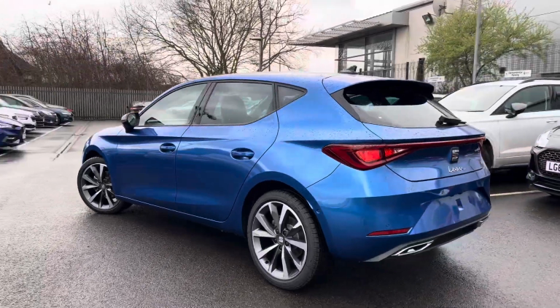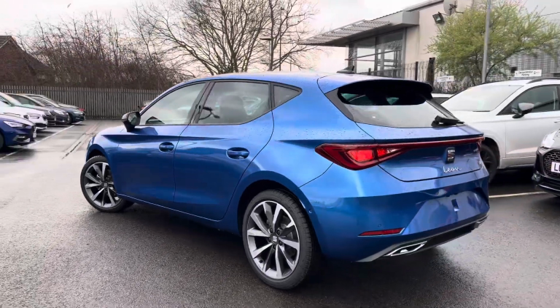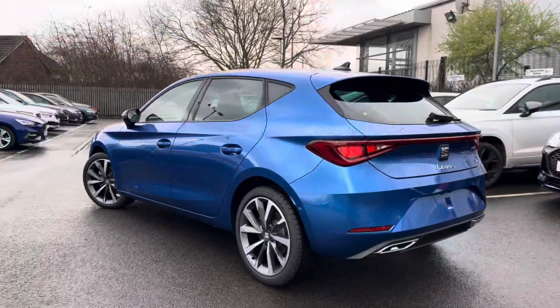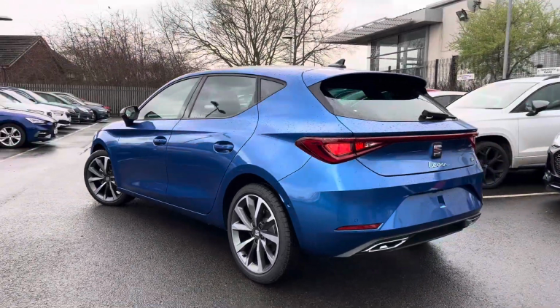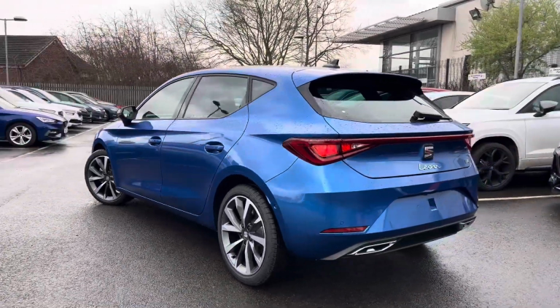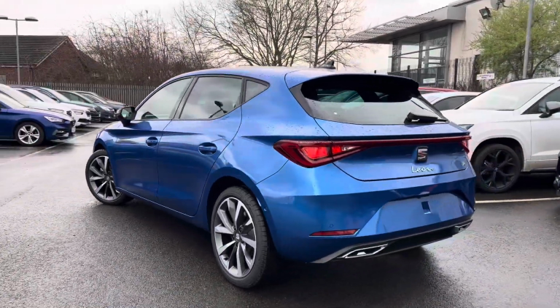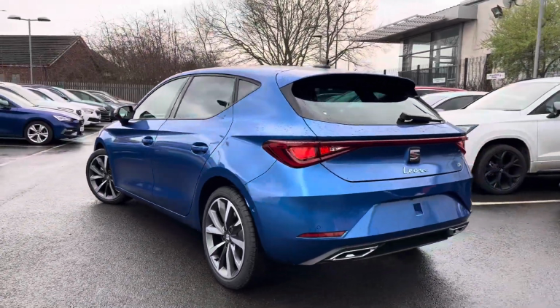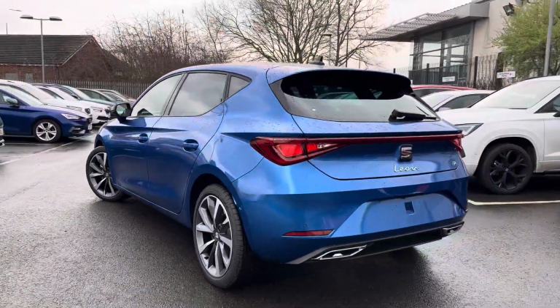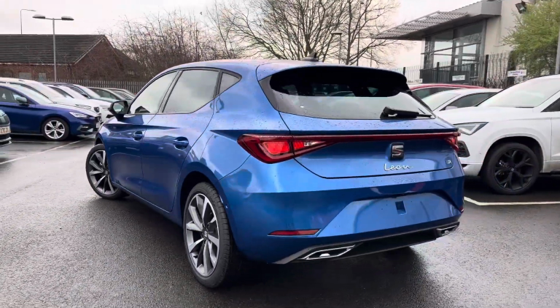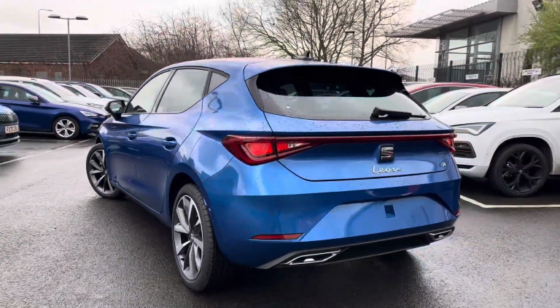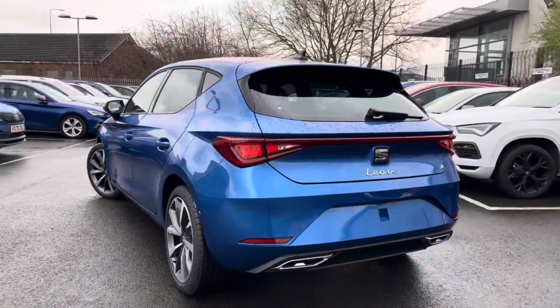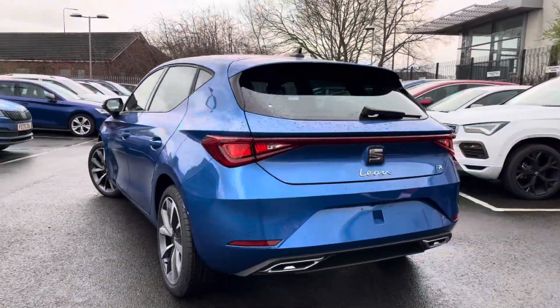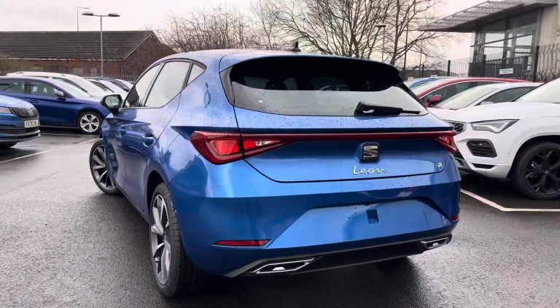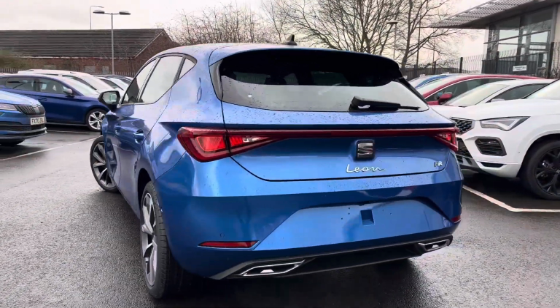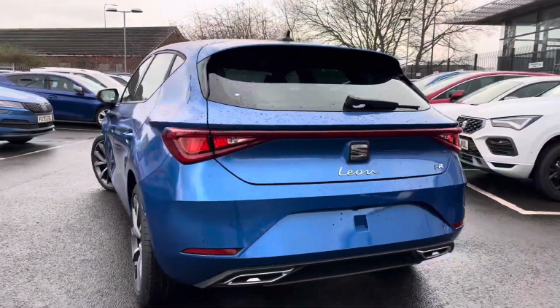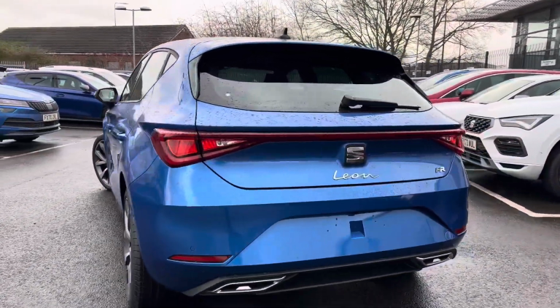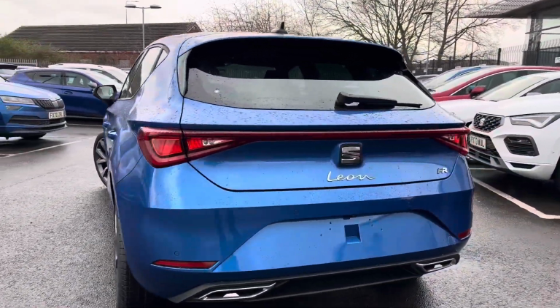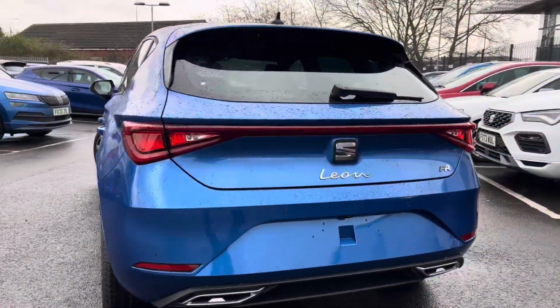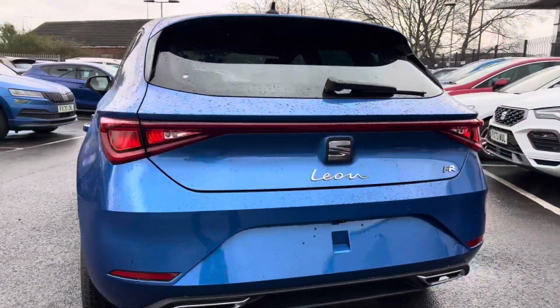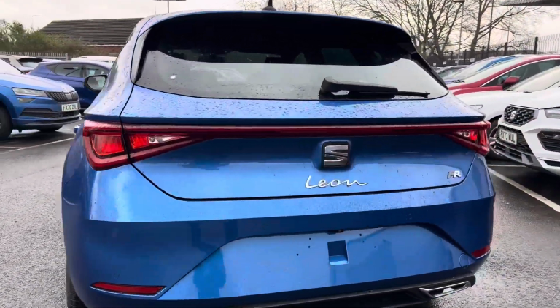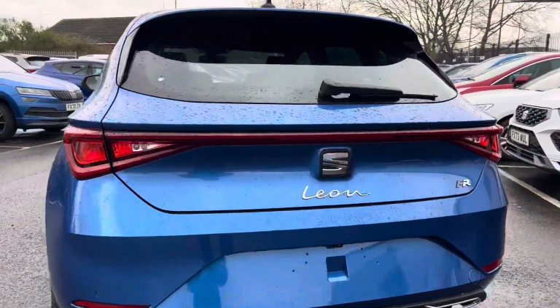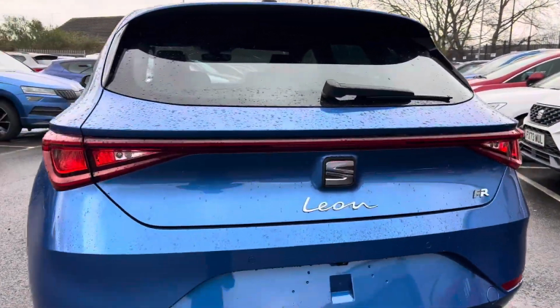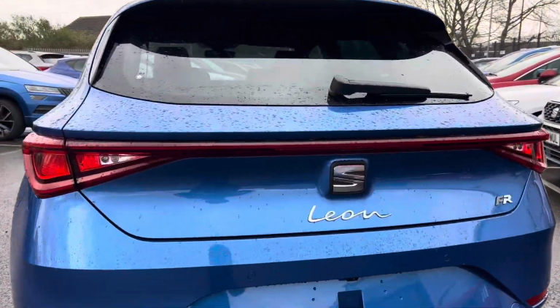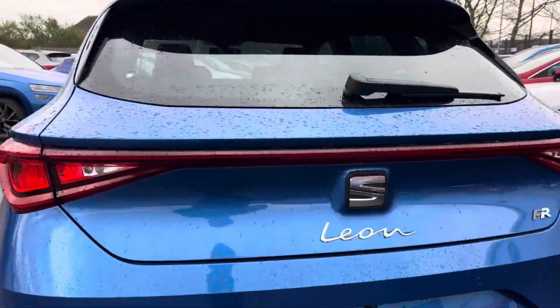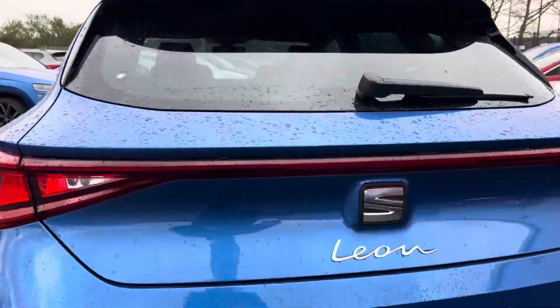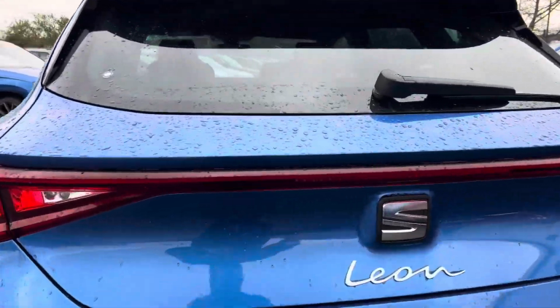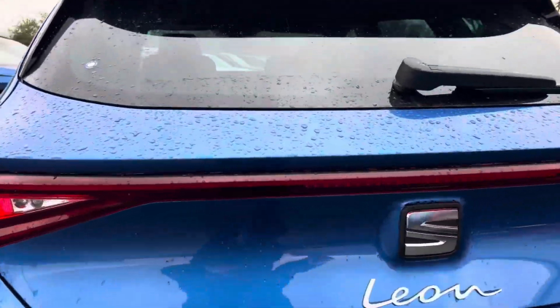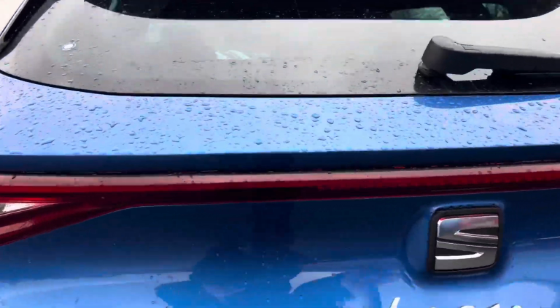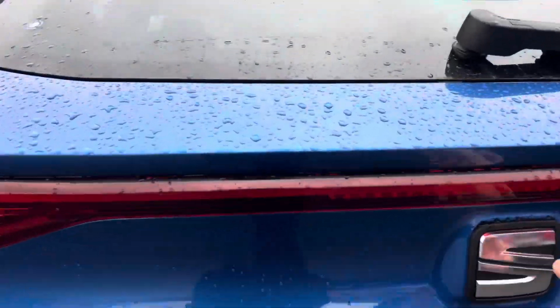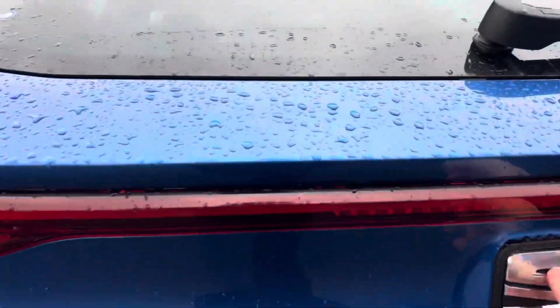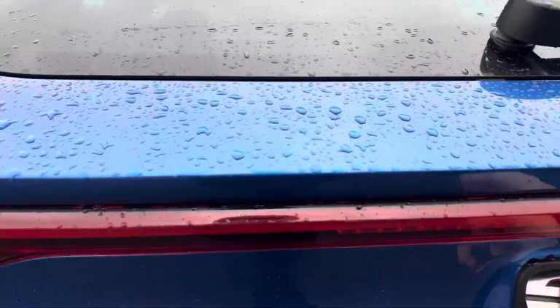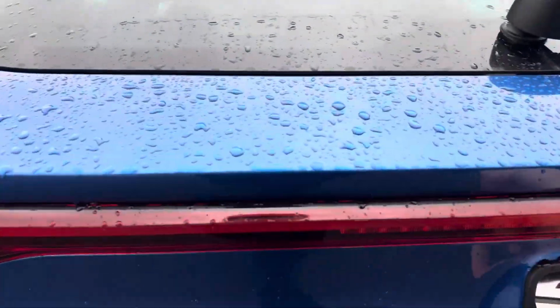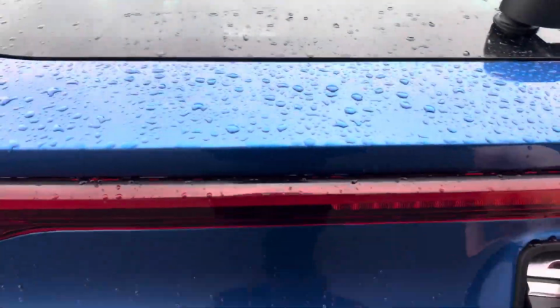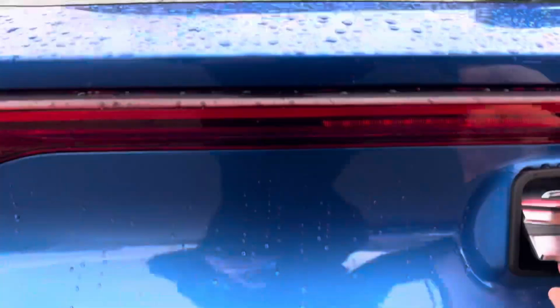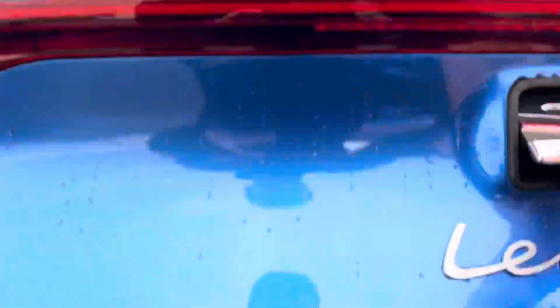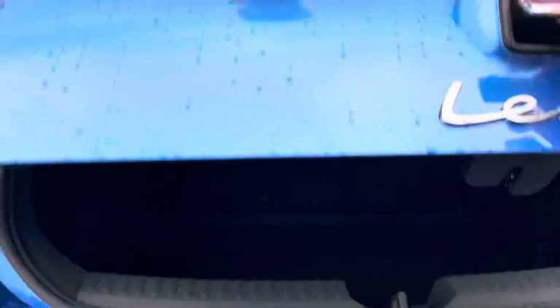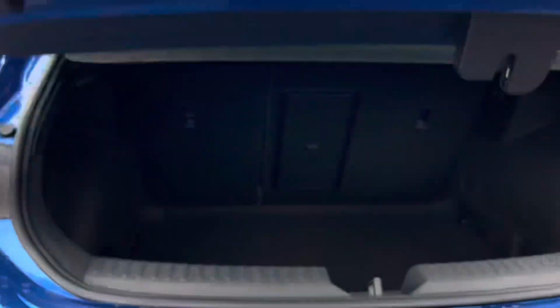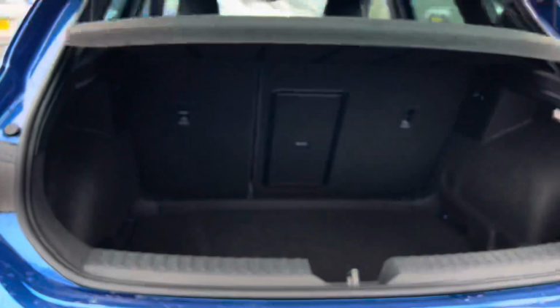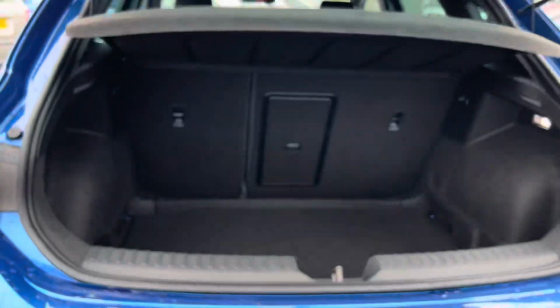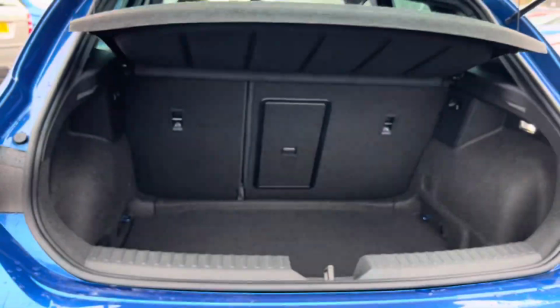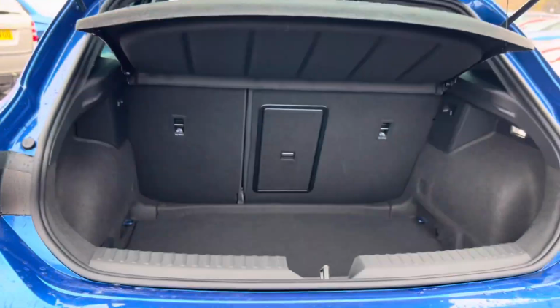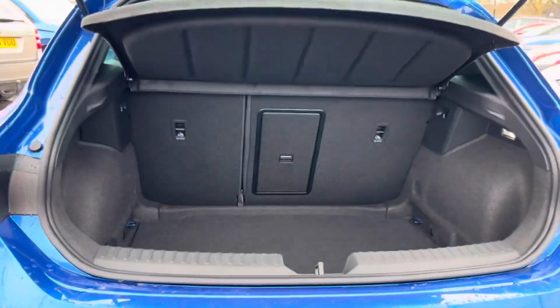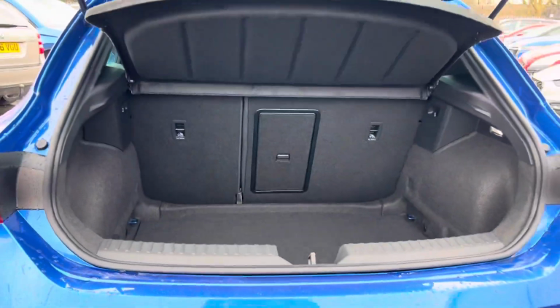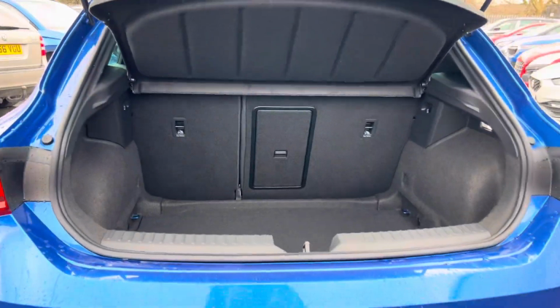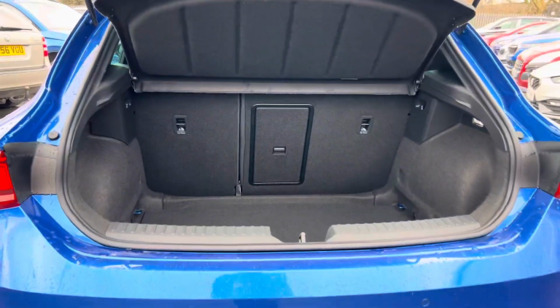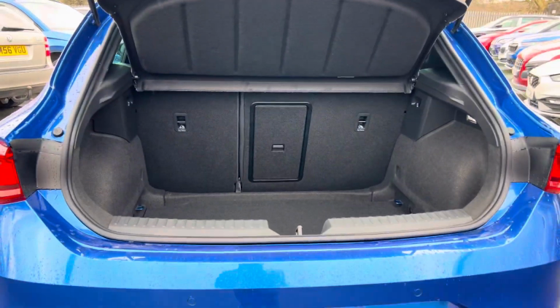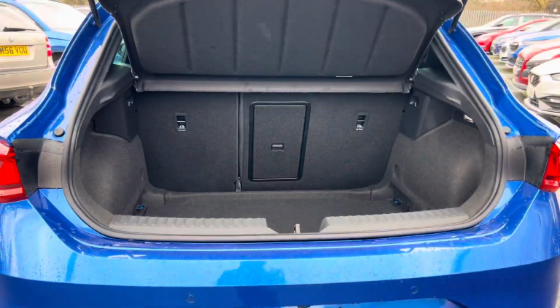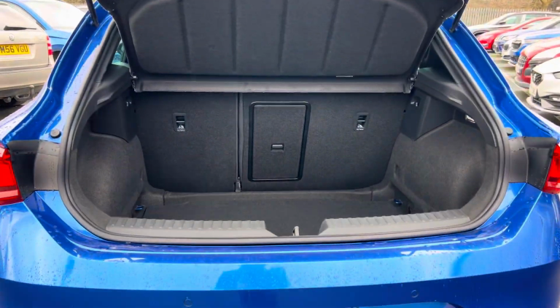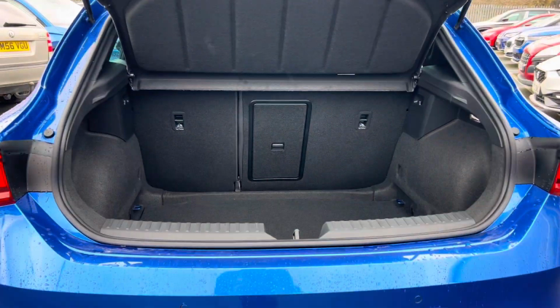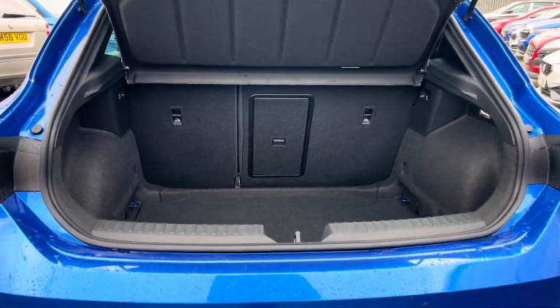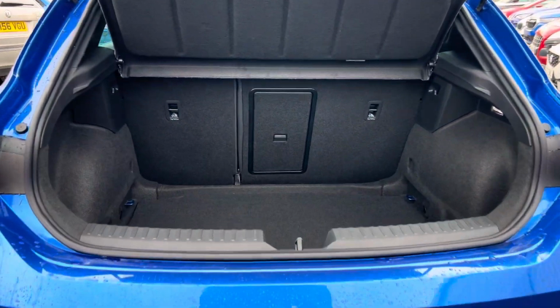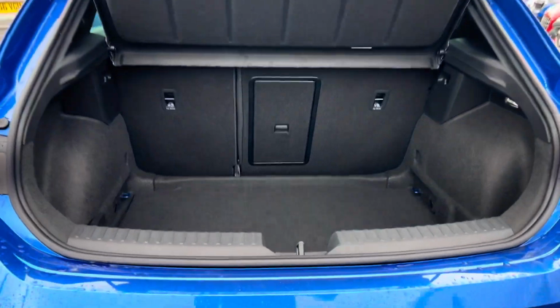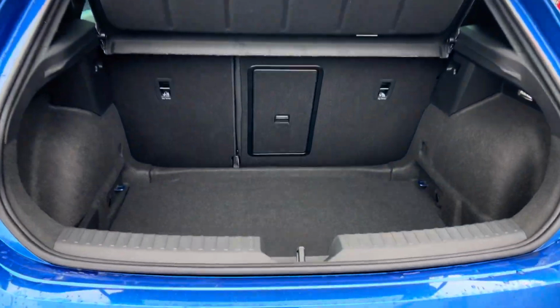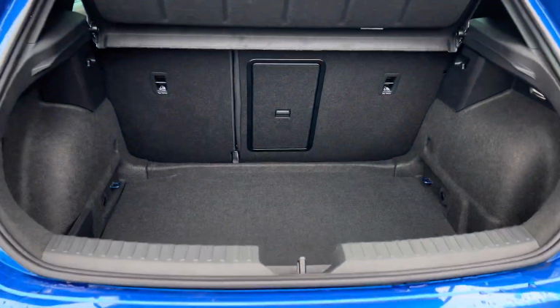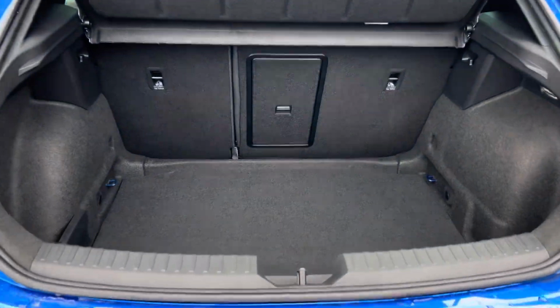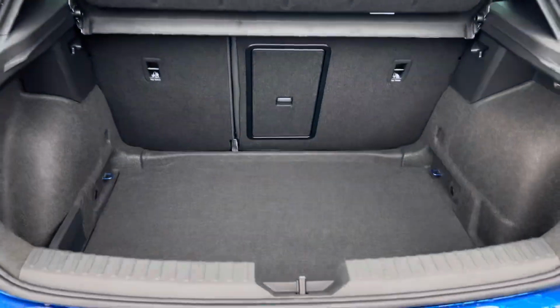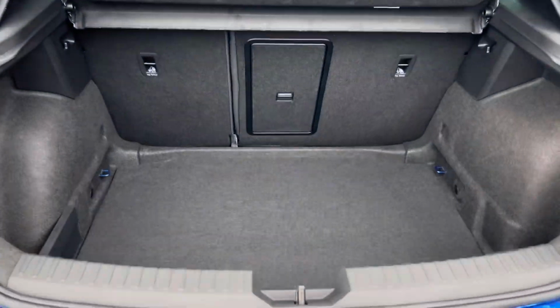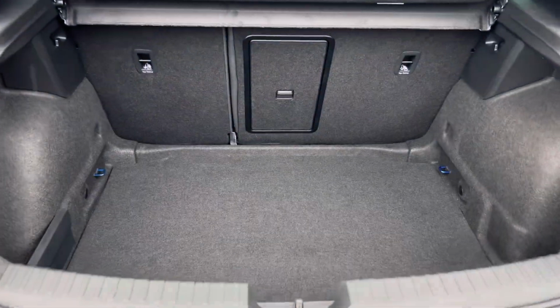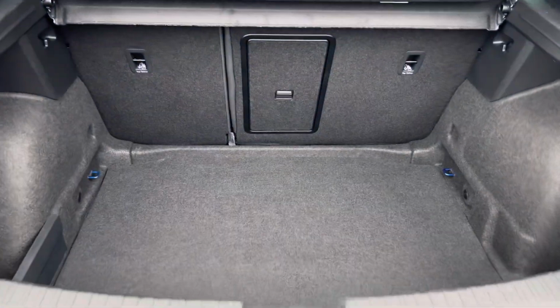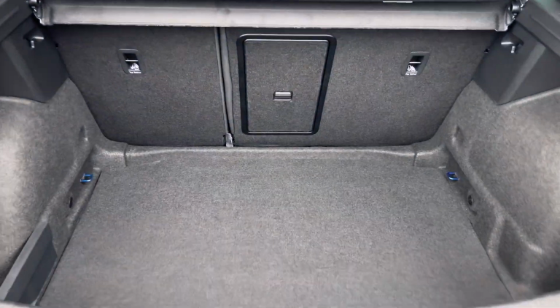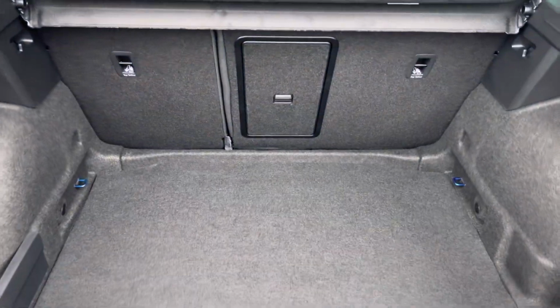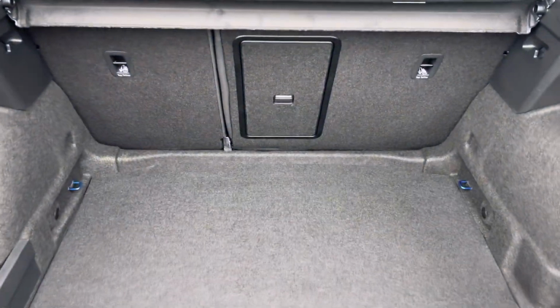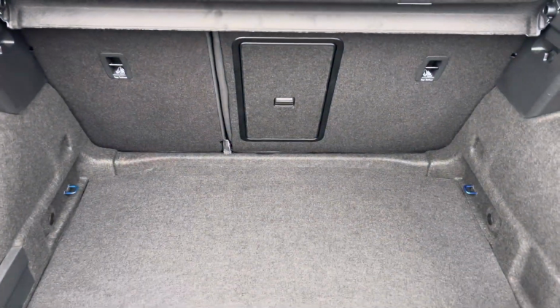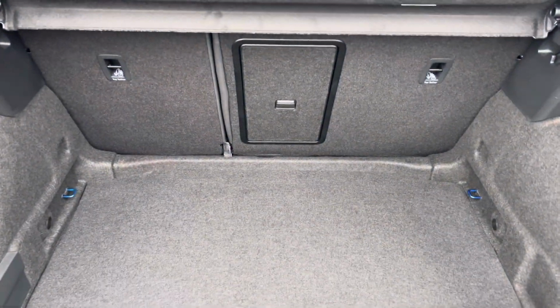It has front and rear parking sensors with a rear view parking camera, rear LED coast-to-coast tail lights, and a nice good-sized boot.